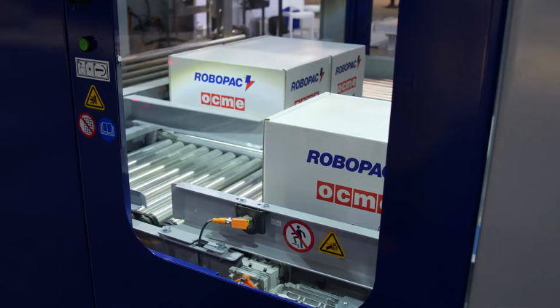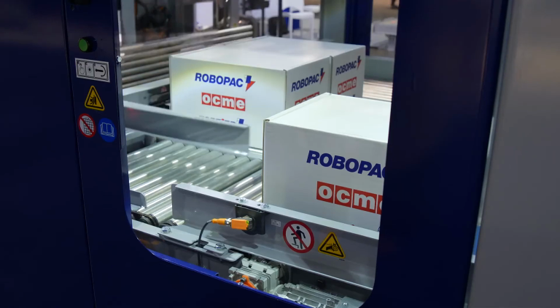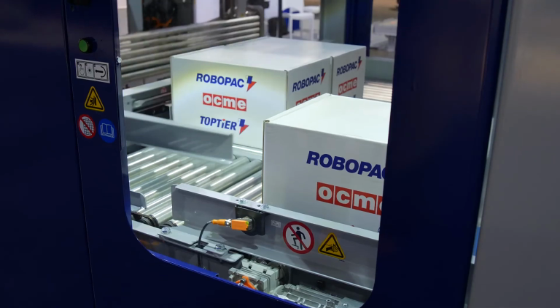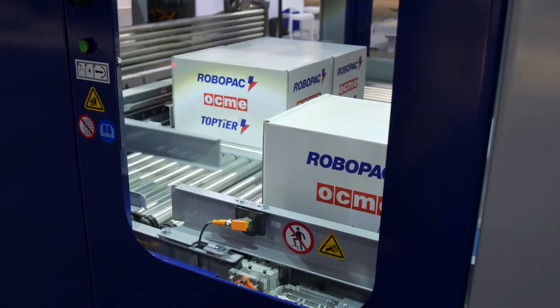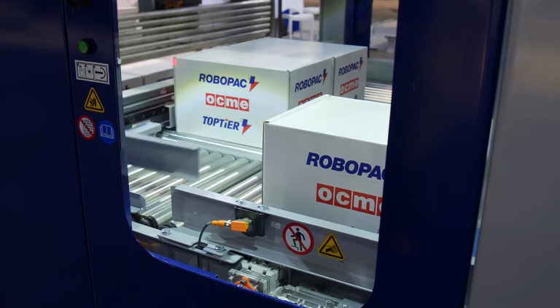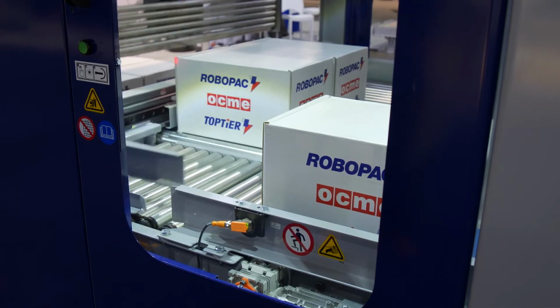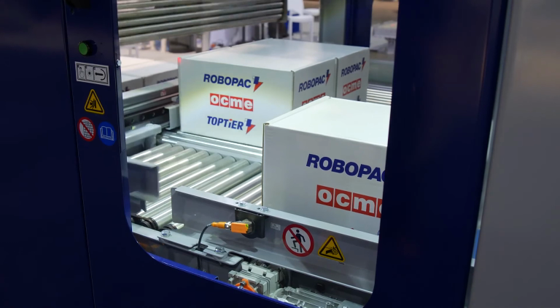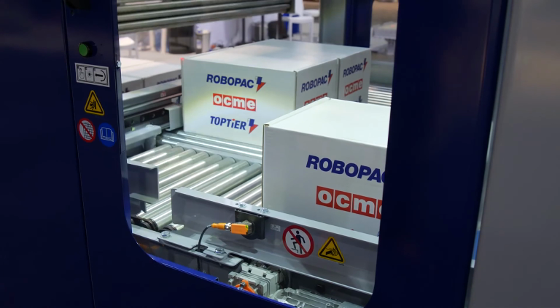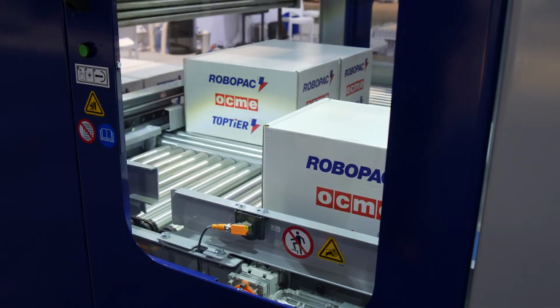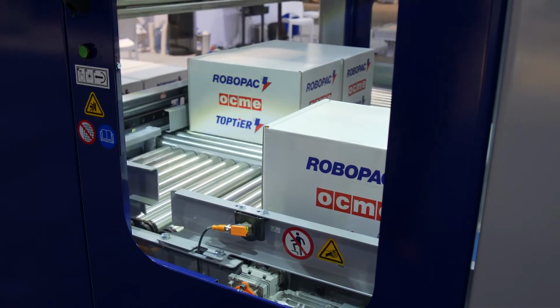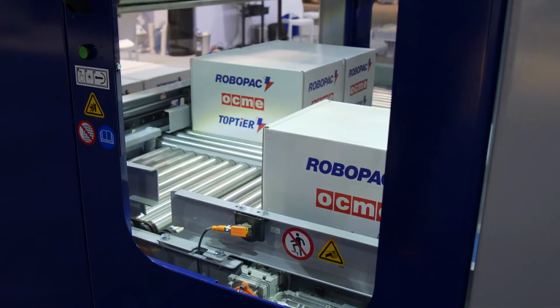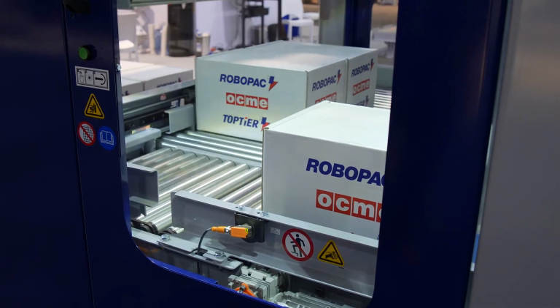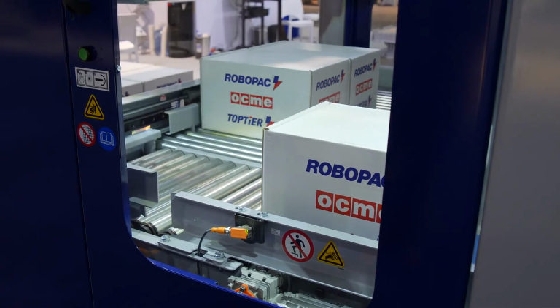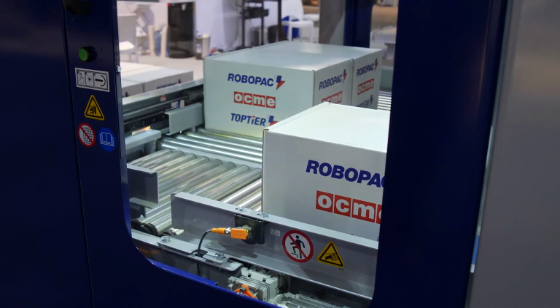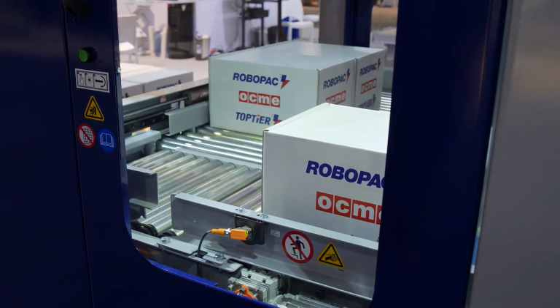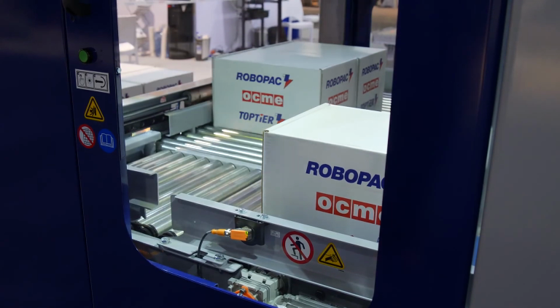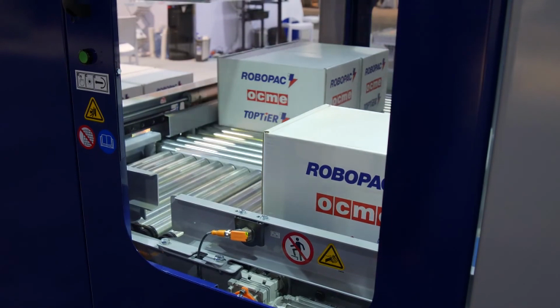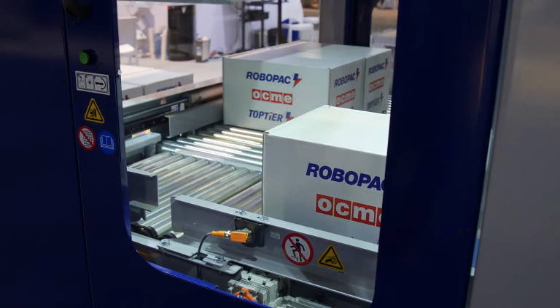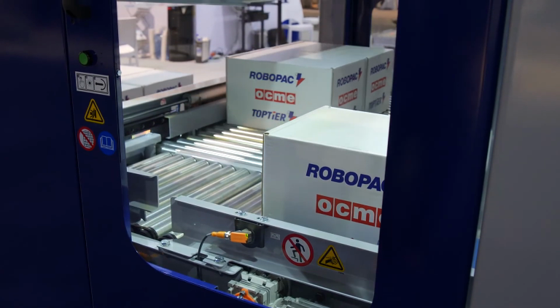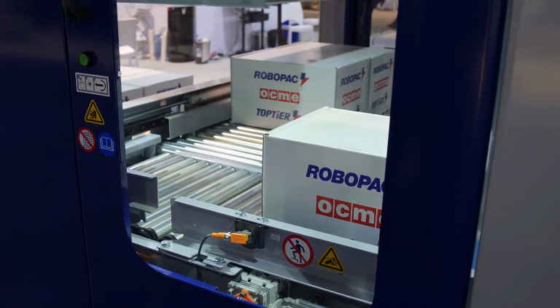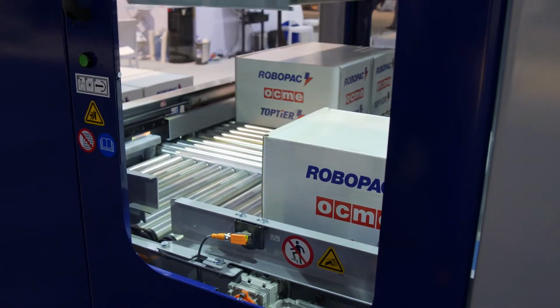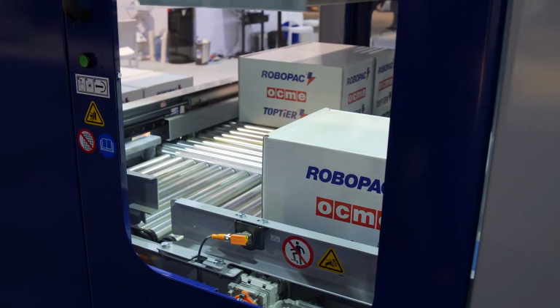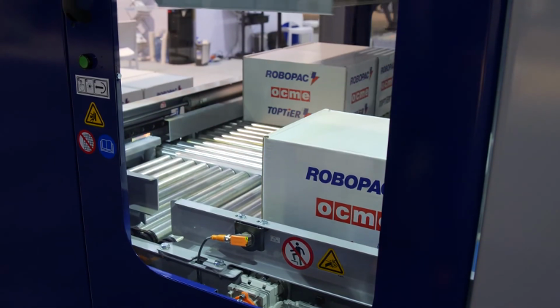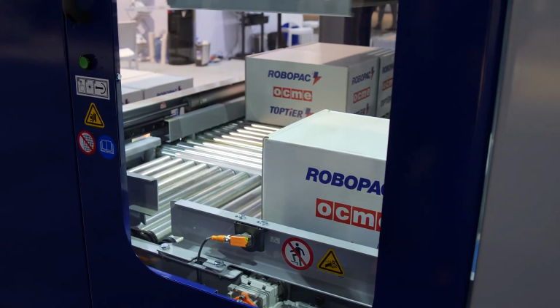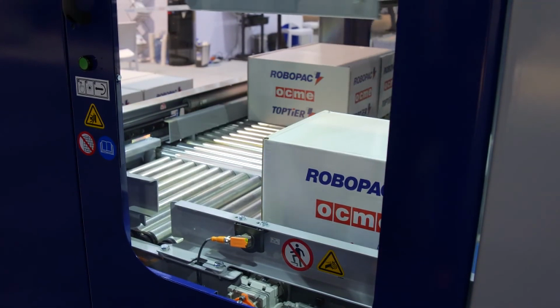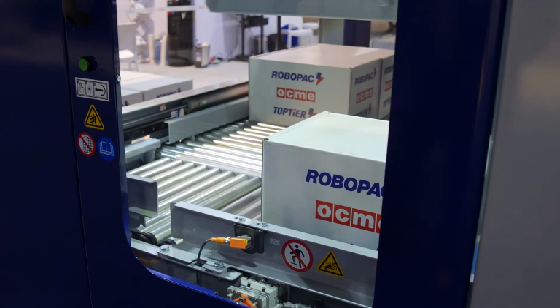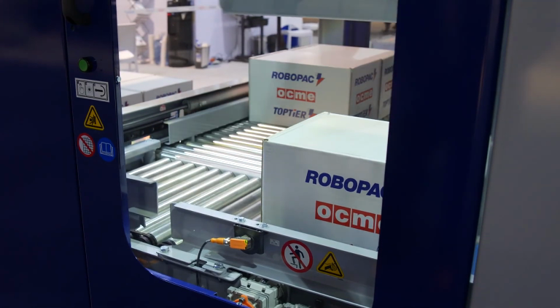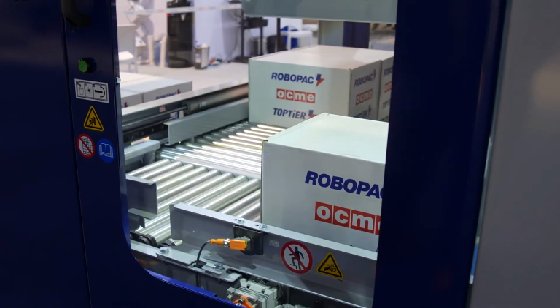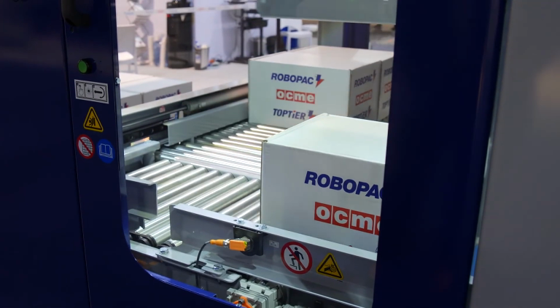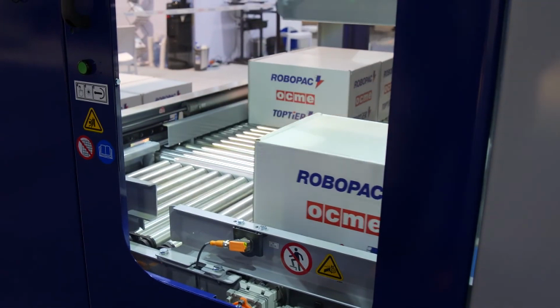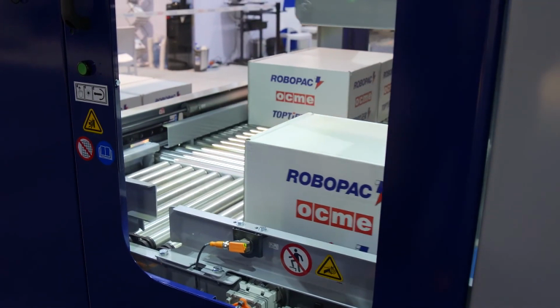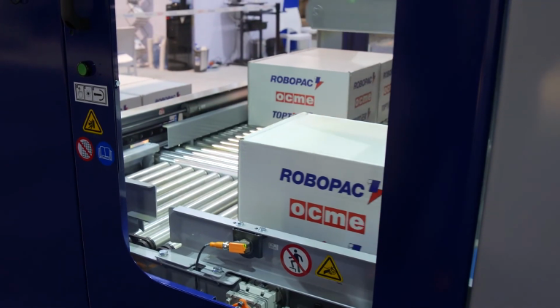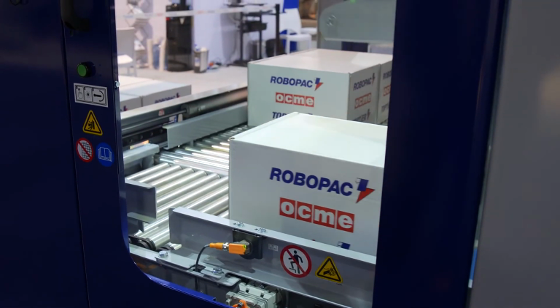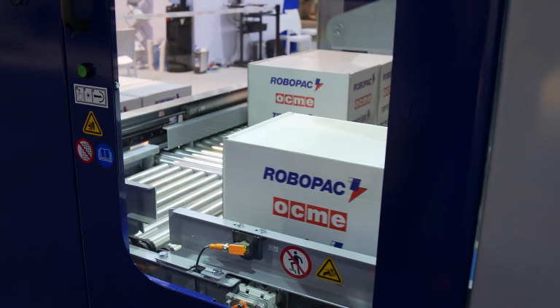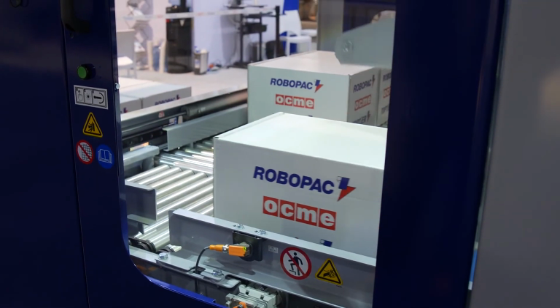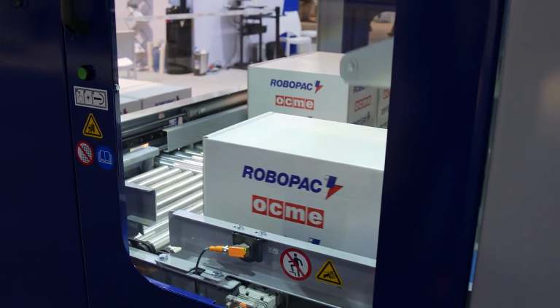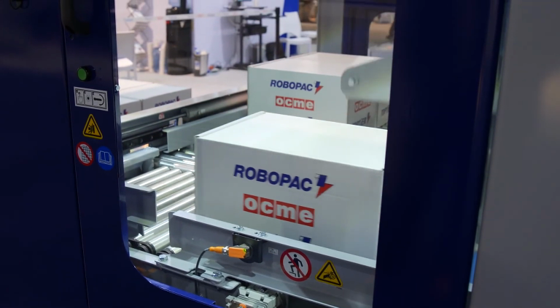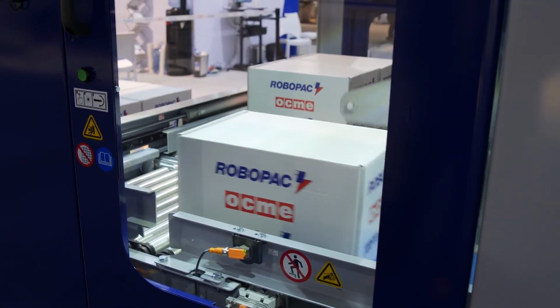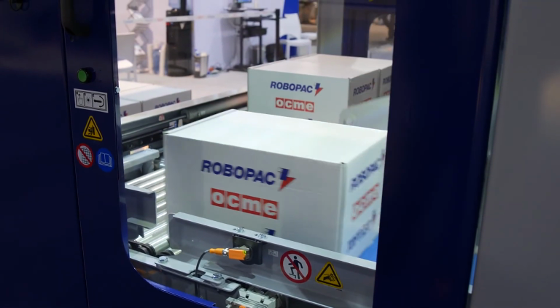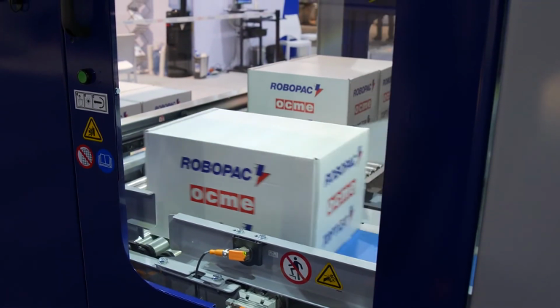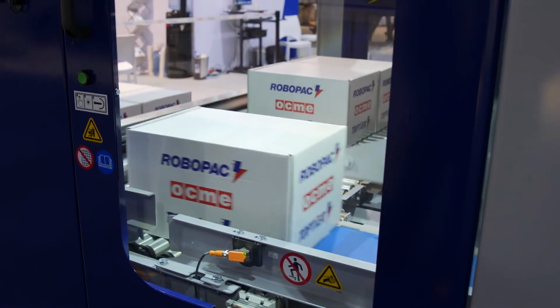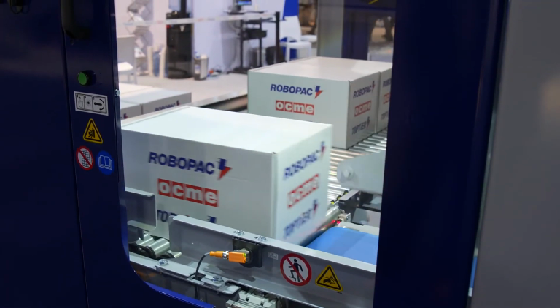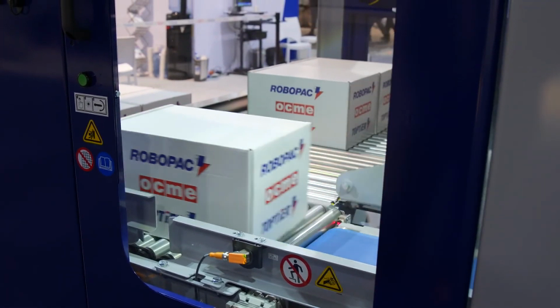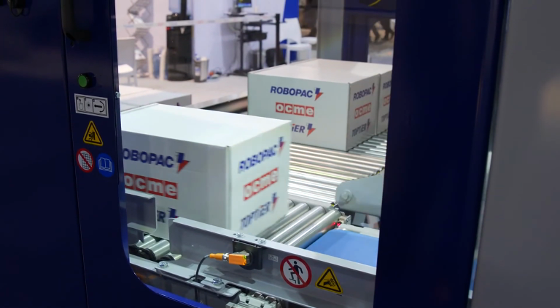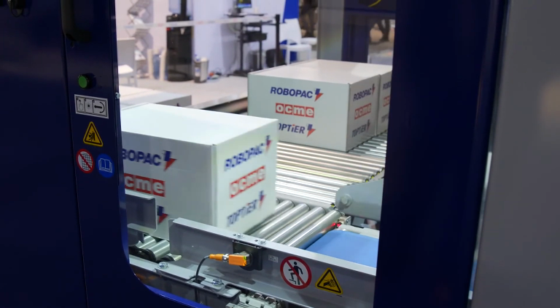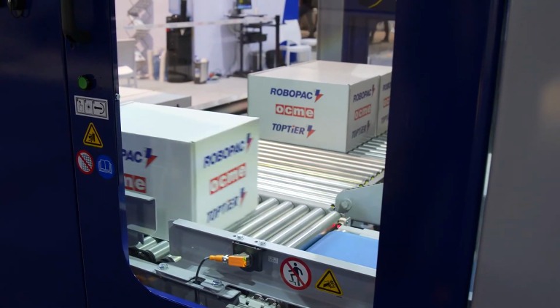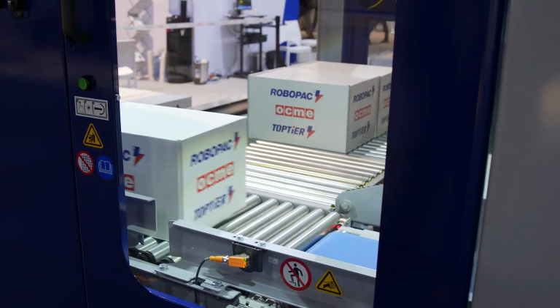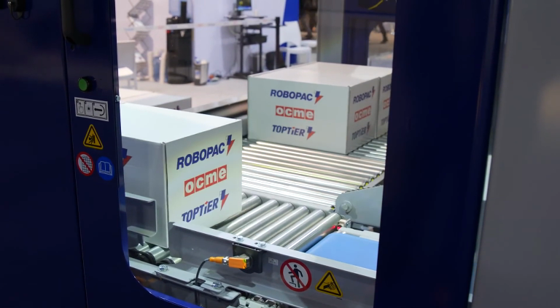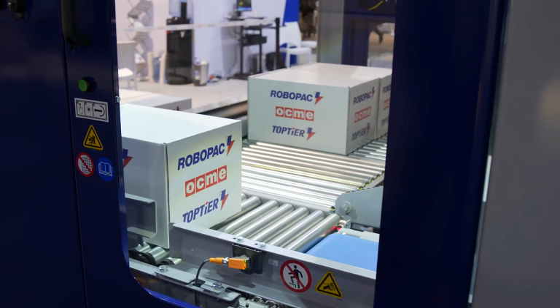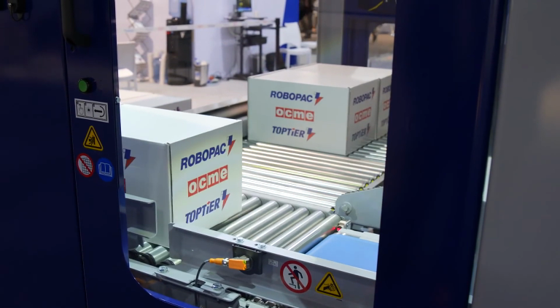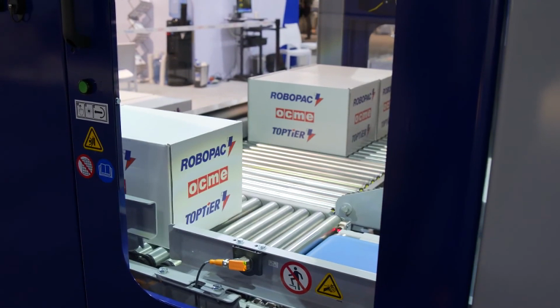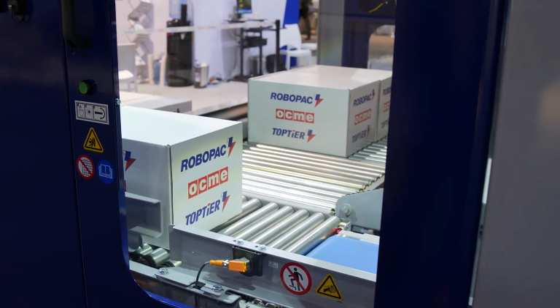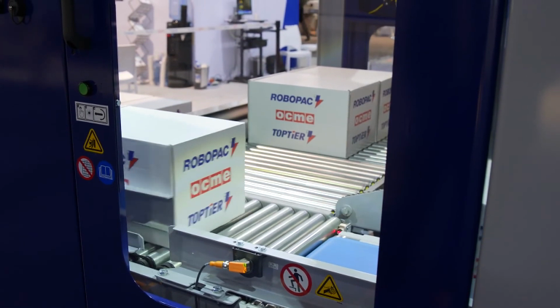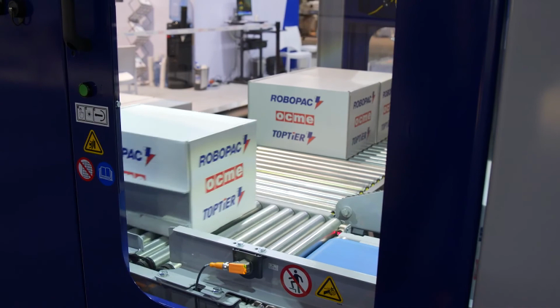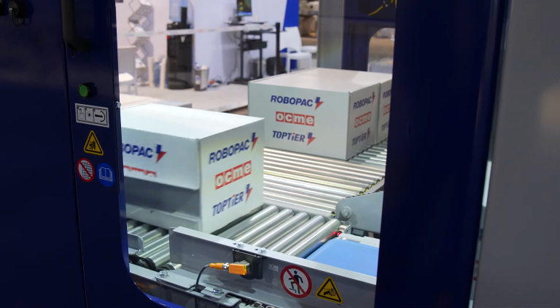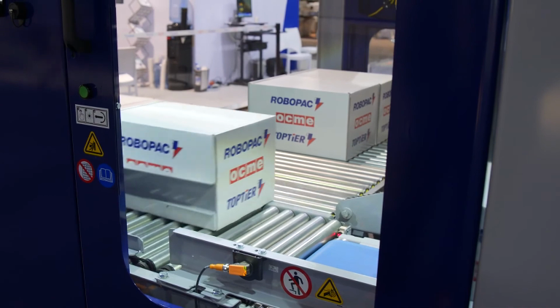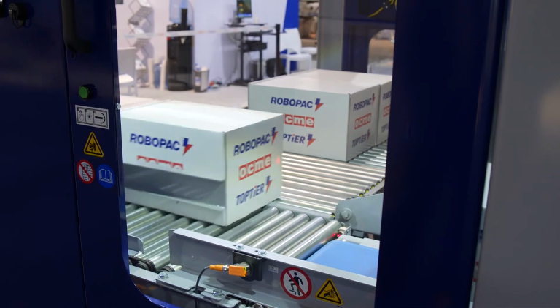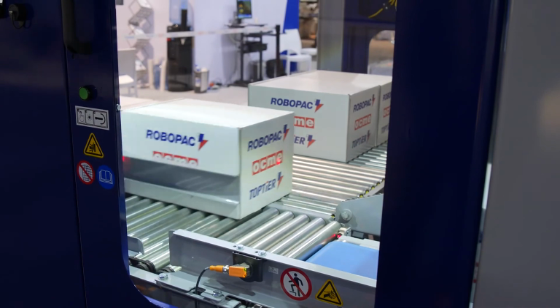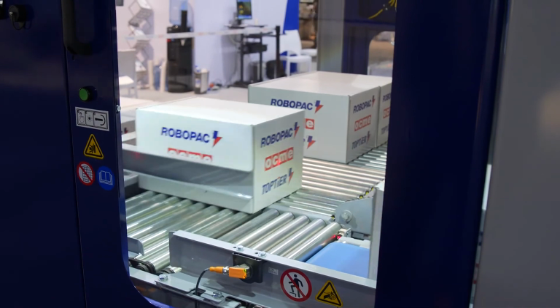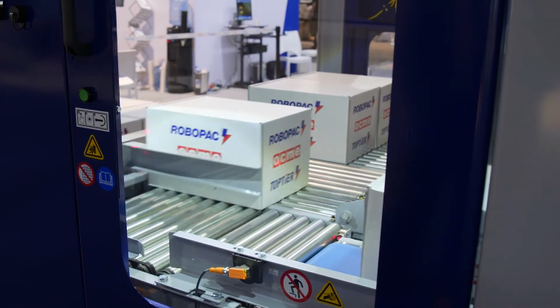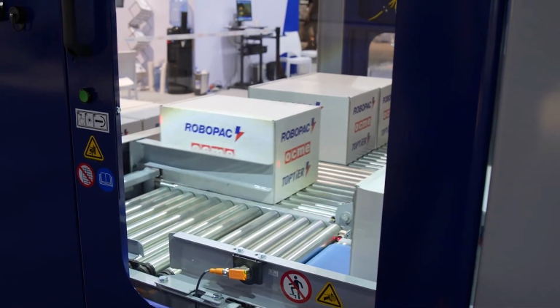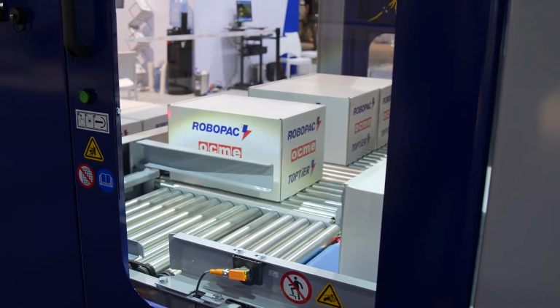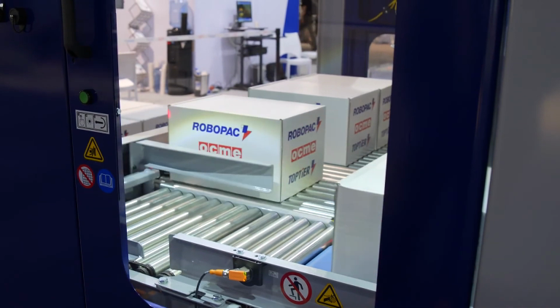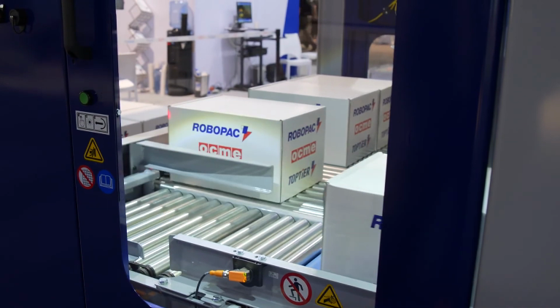Top Tier leads the industry with our standard safety offering. The safety cage is a Cat 3 PLD with controlled access doors.